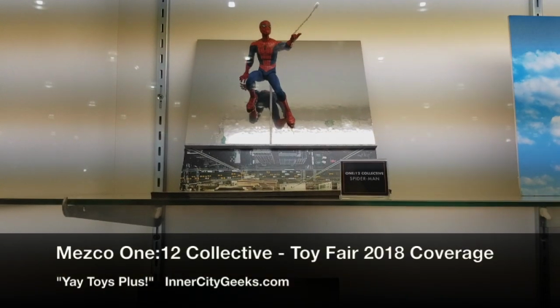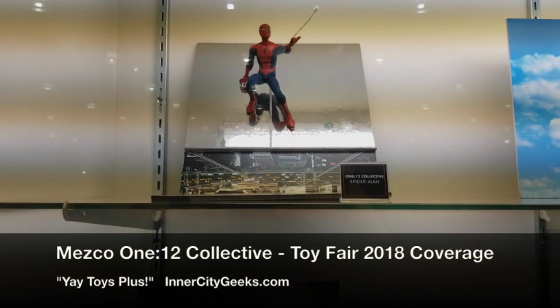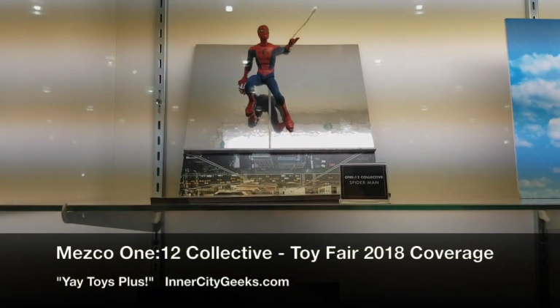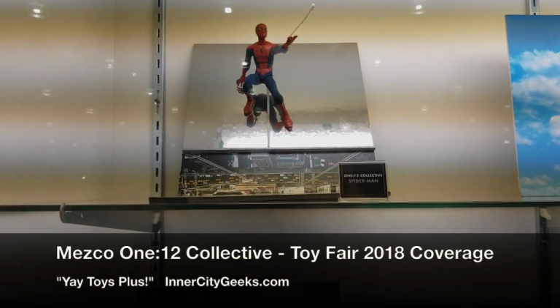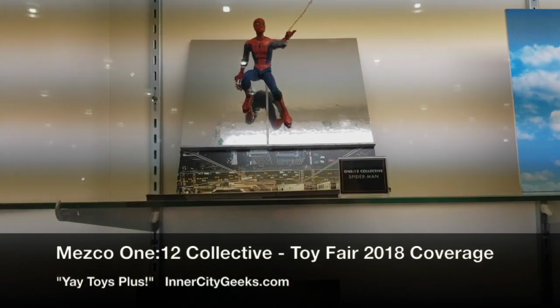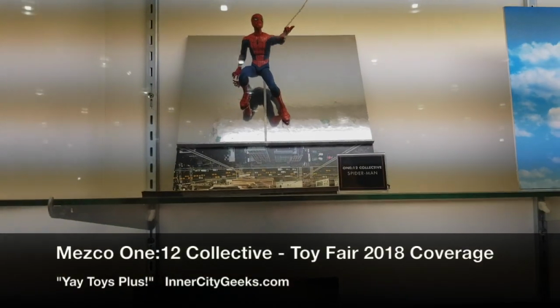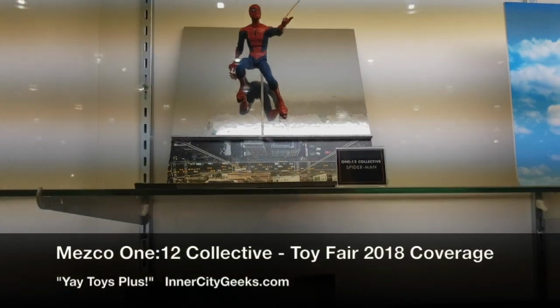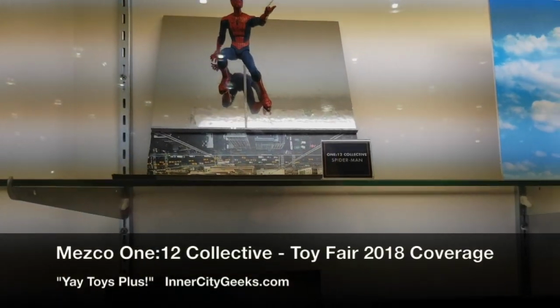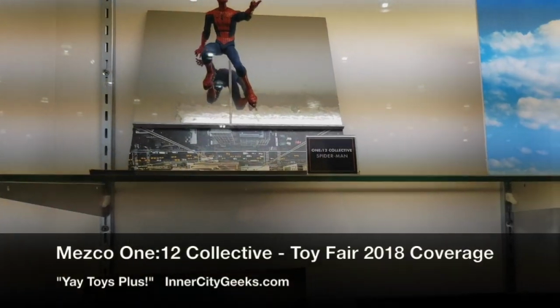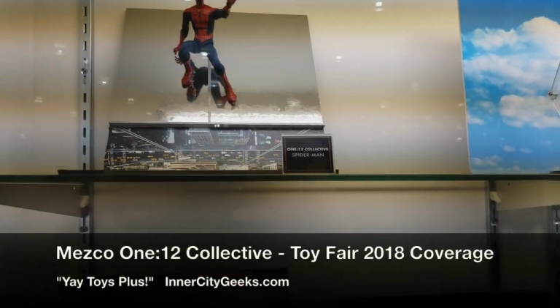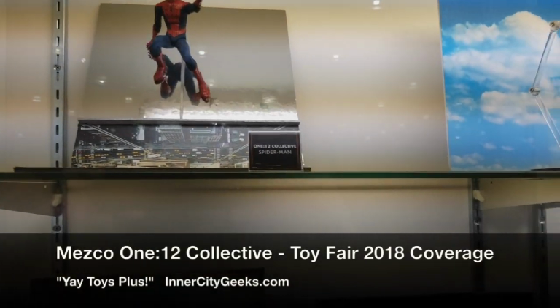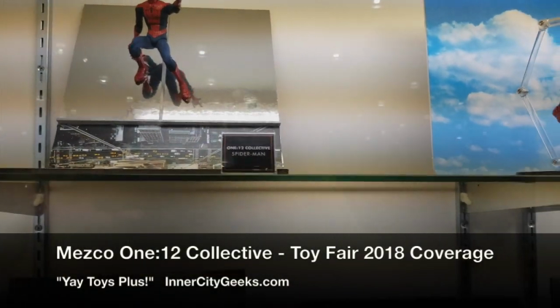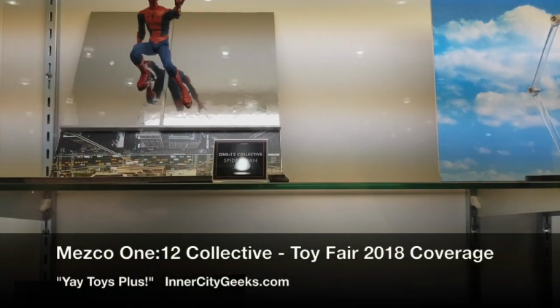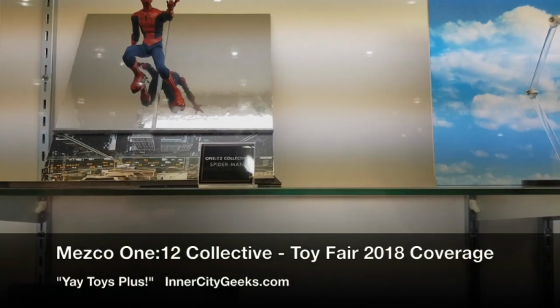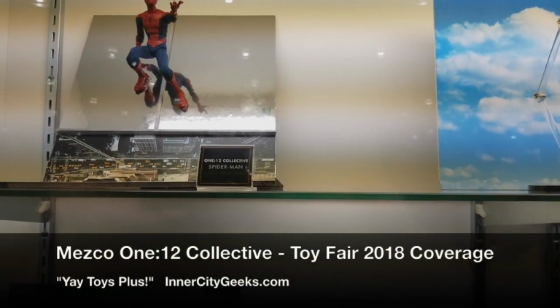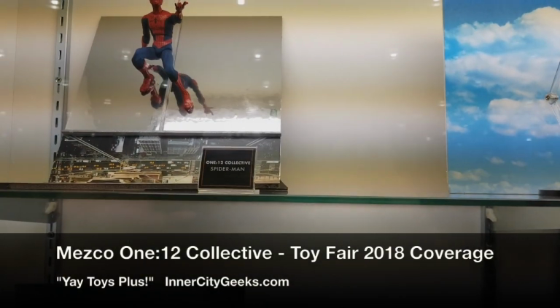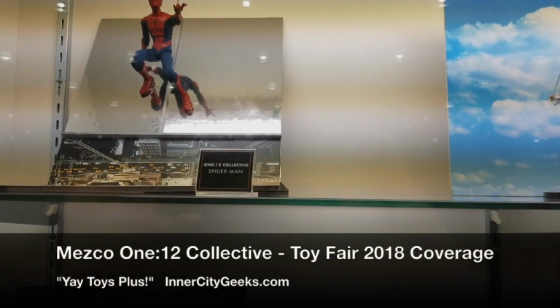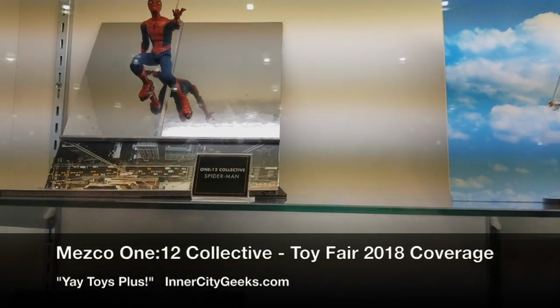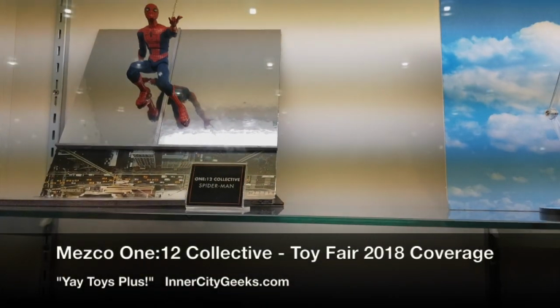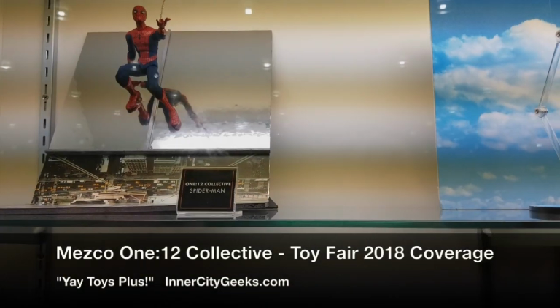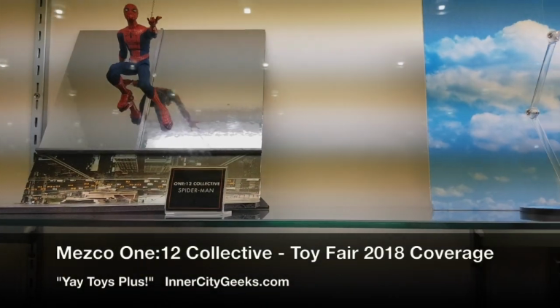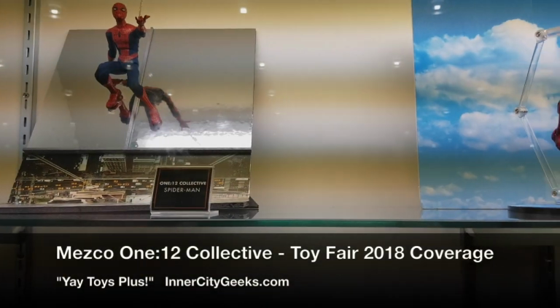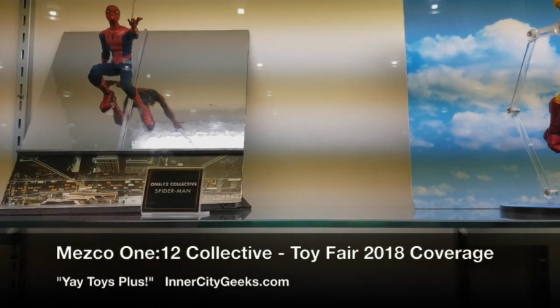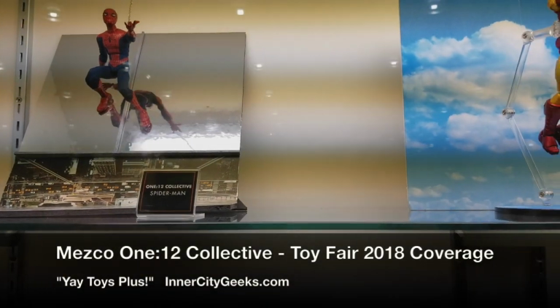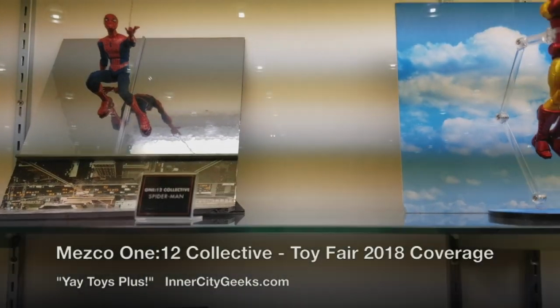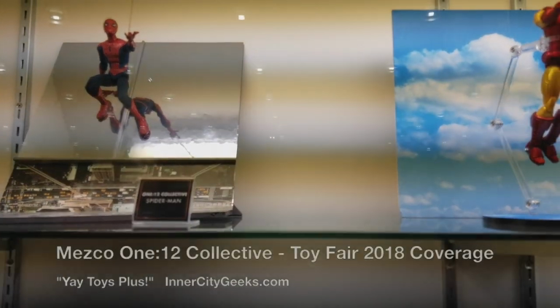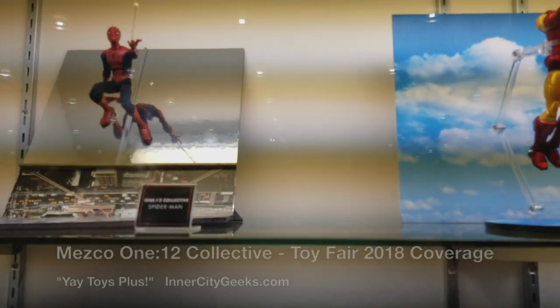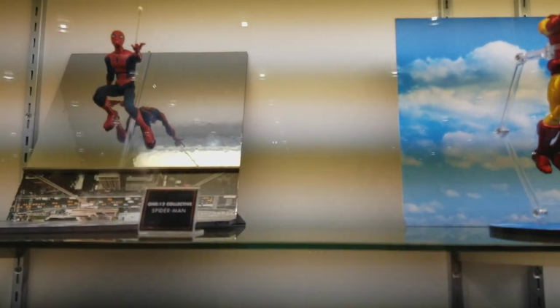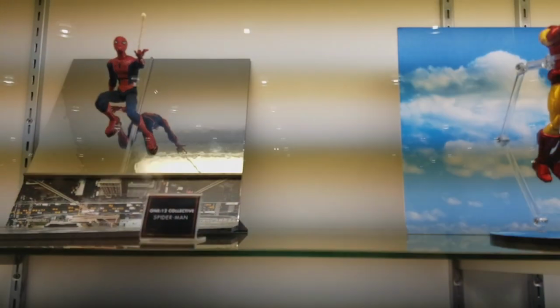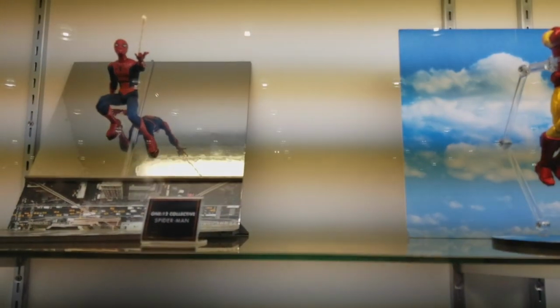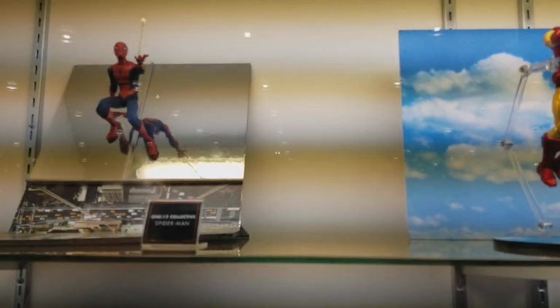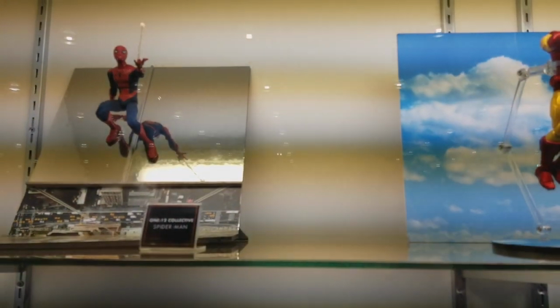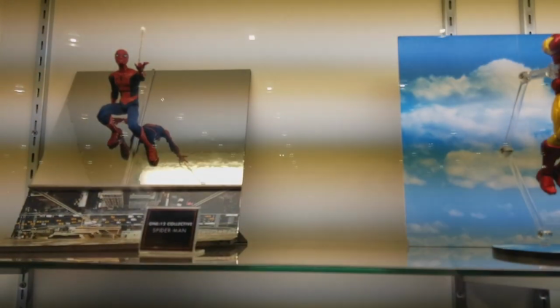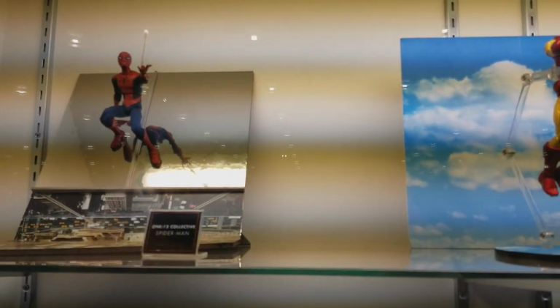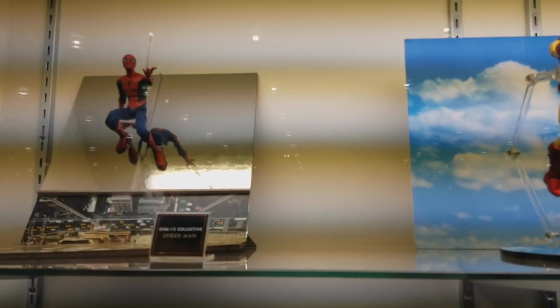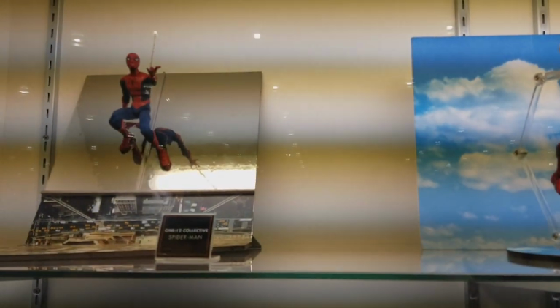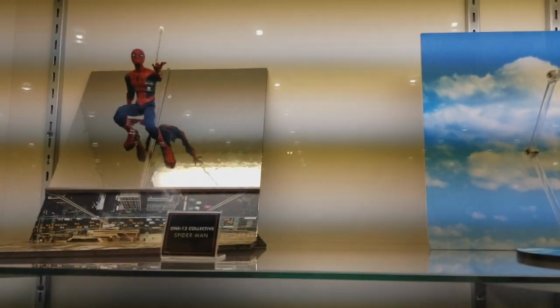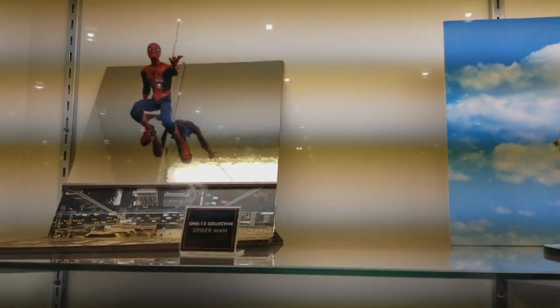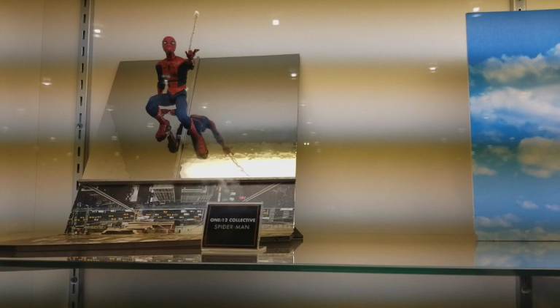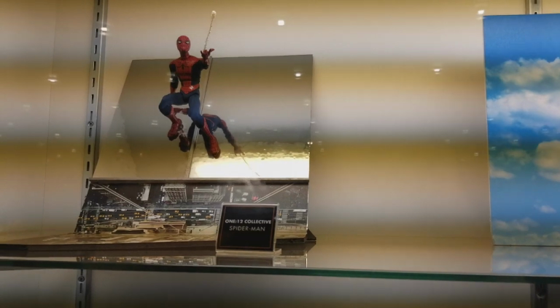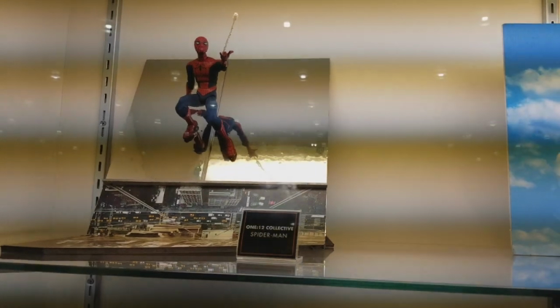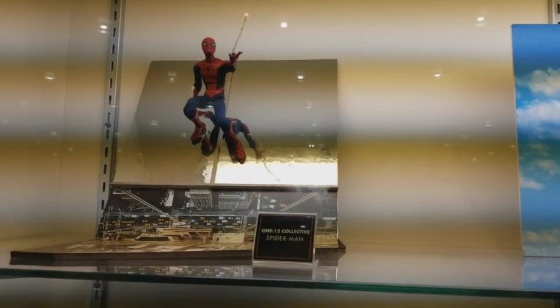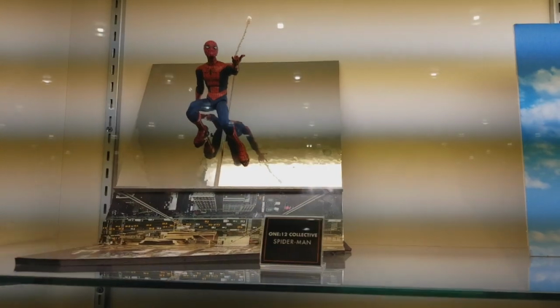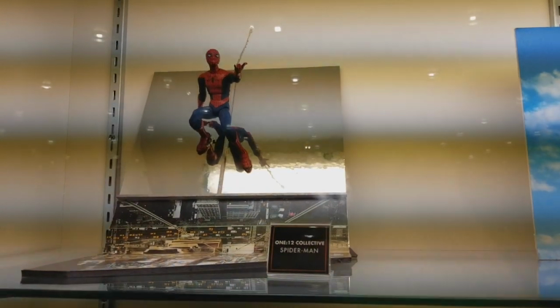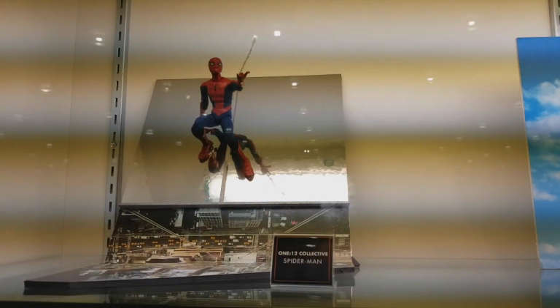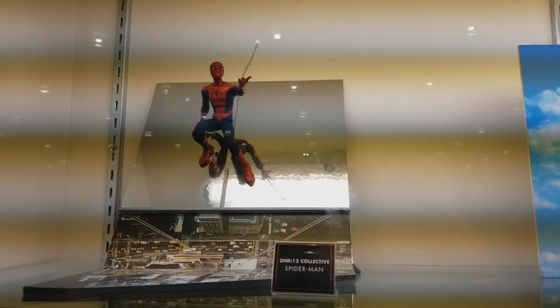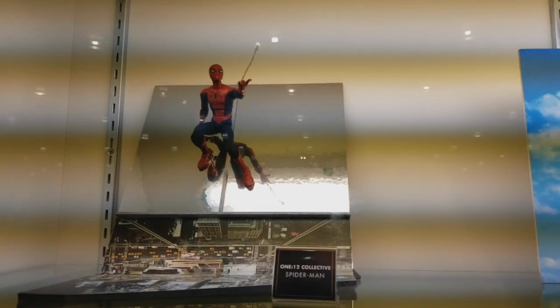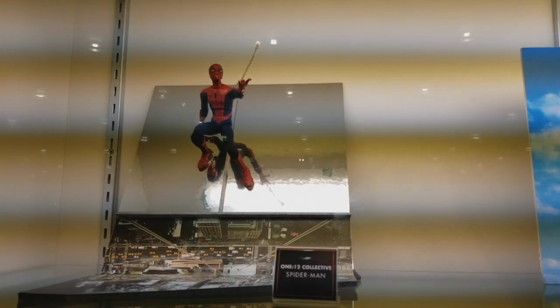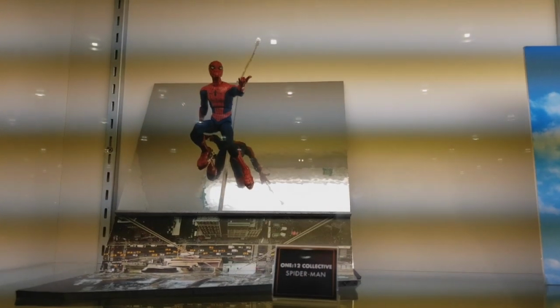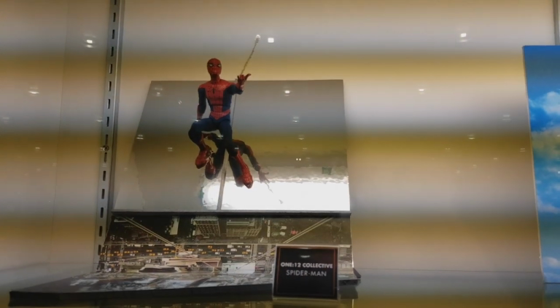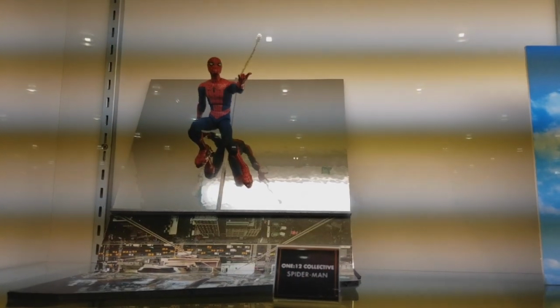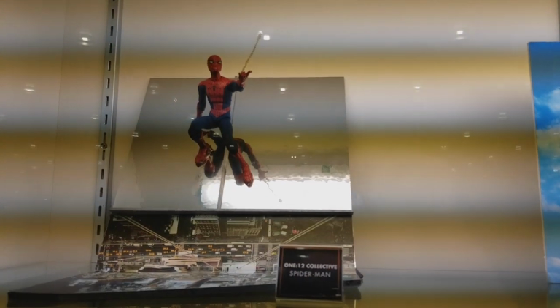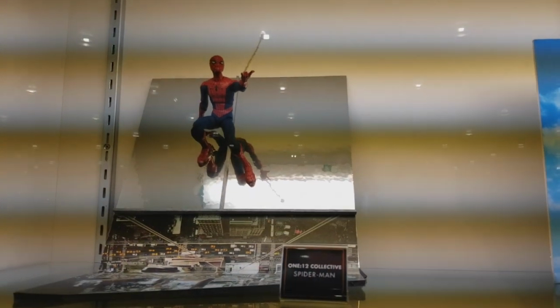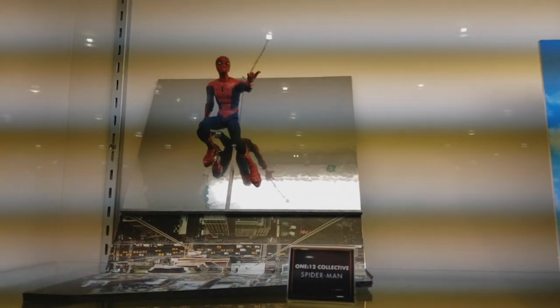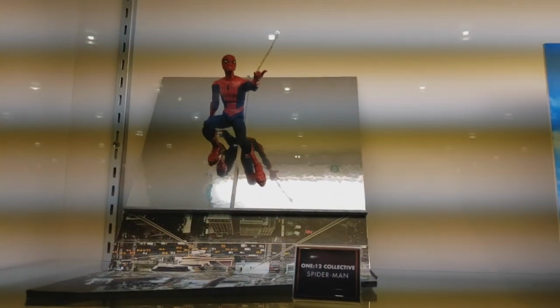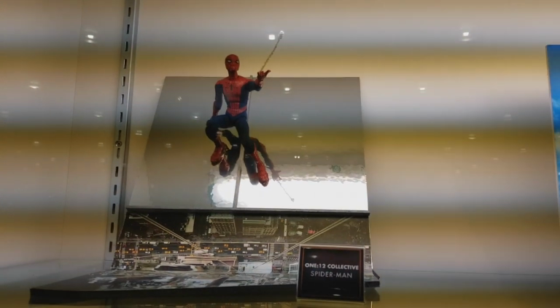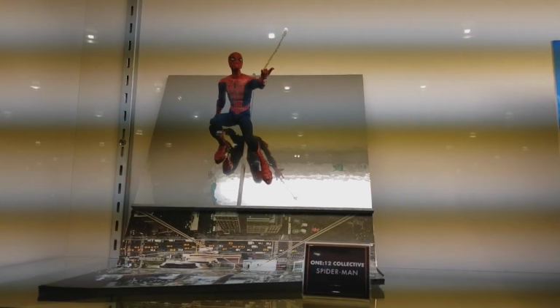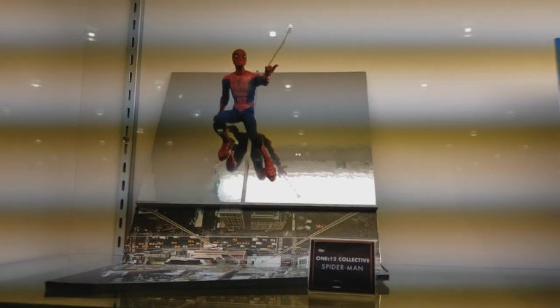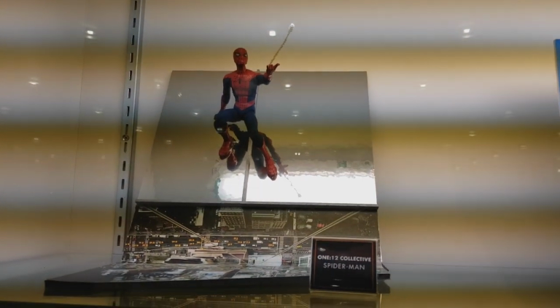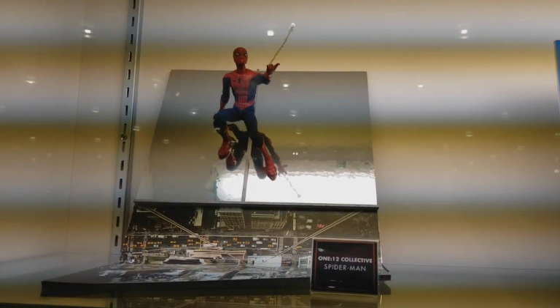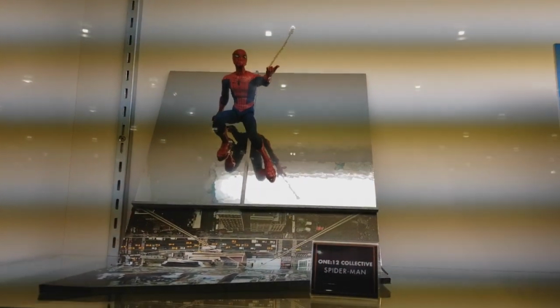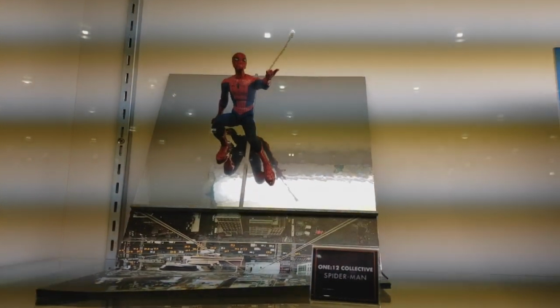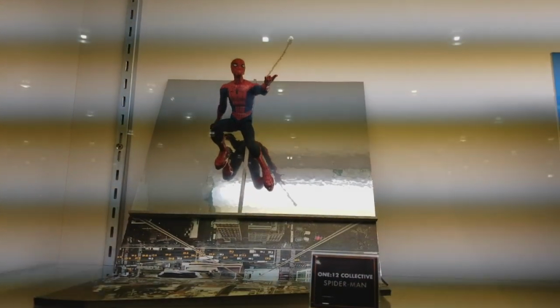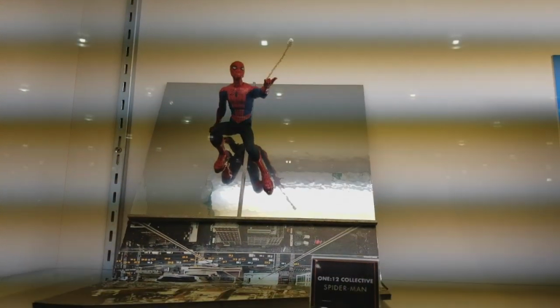Hey, what's up guys, BrightUJ here at New York Toy Fair 2018, and once again we are at the Mezco booth — so two years running.